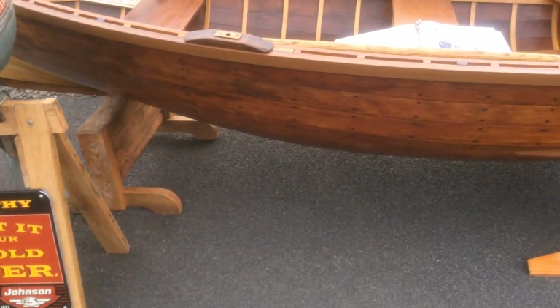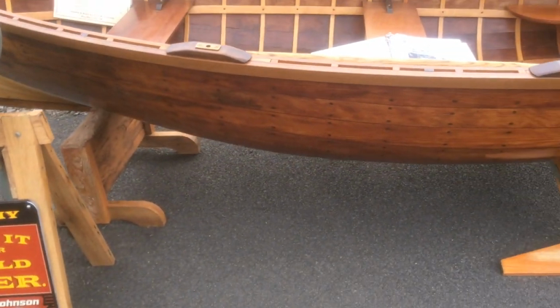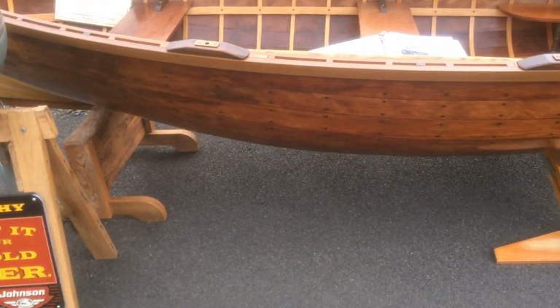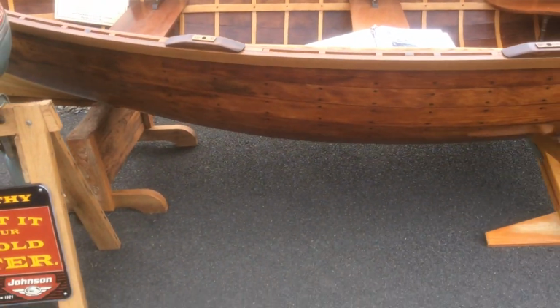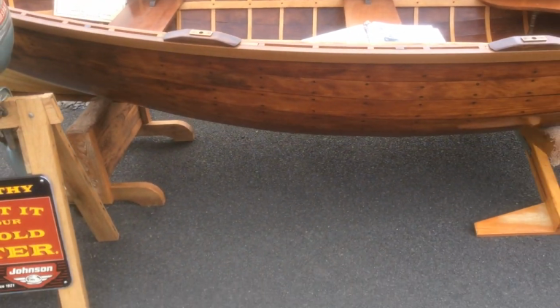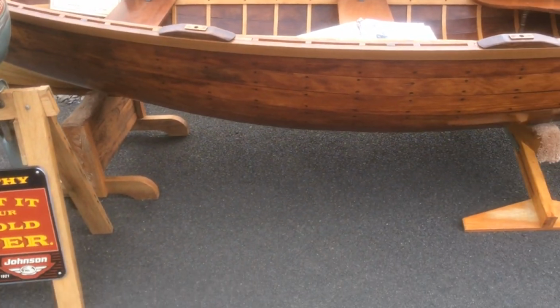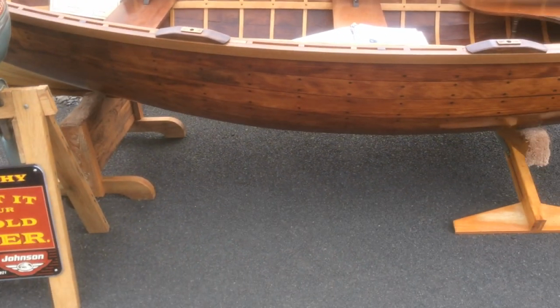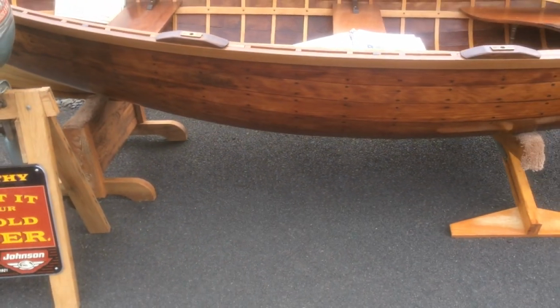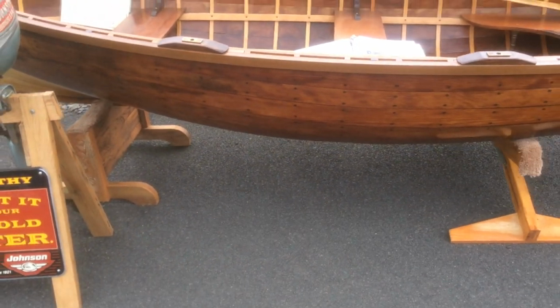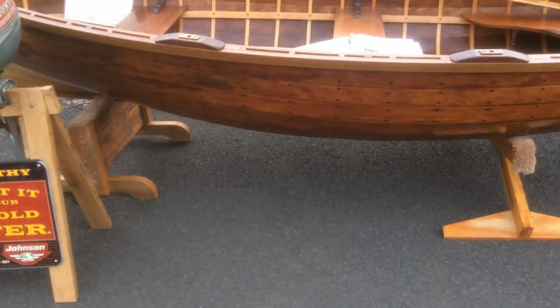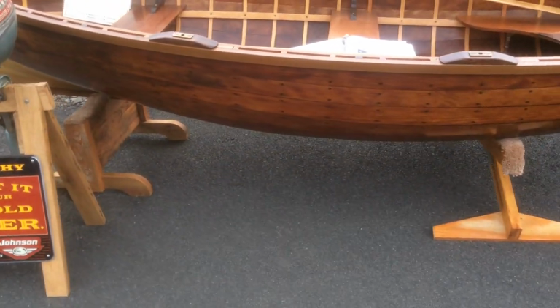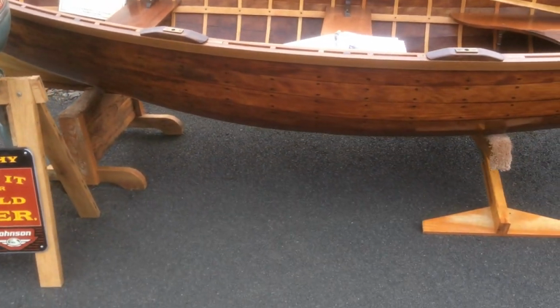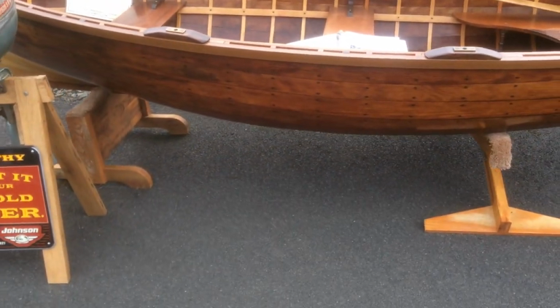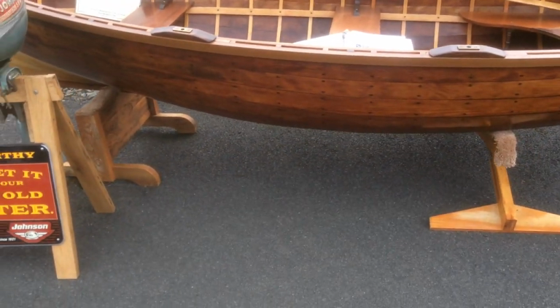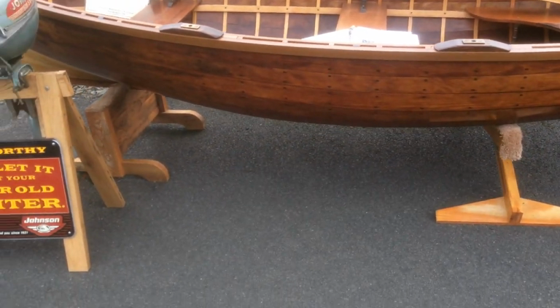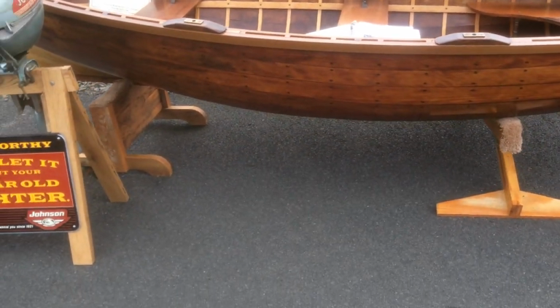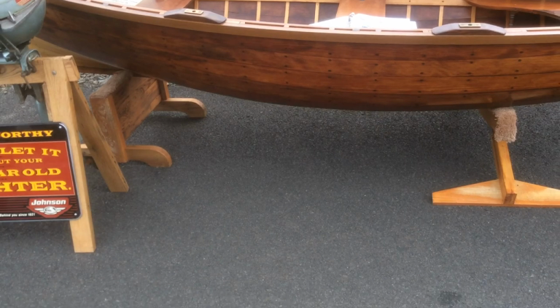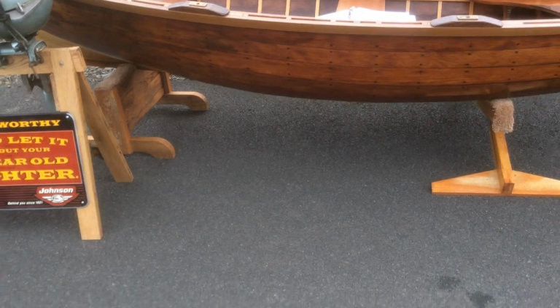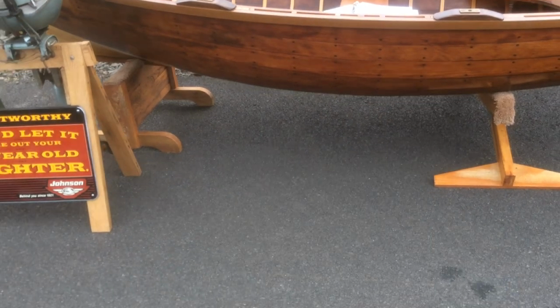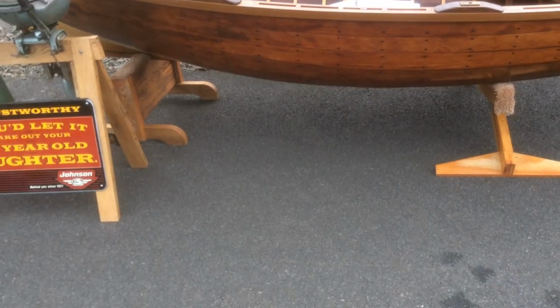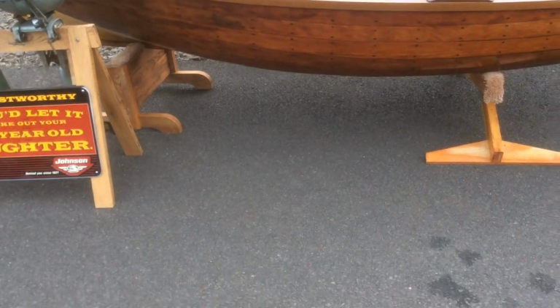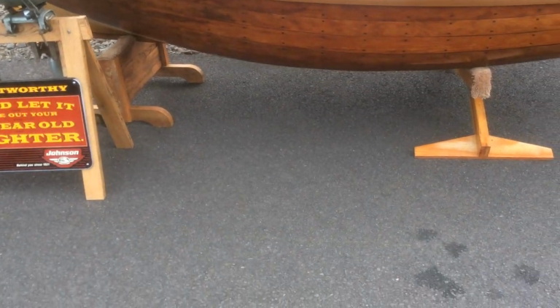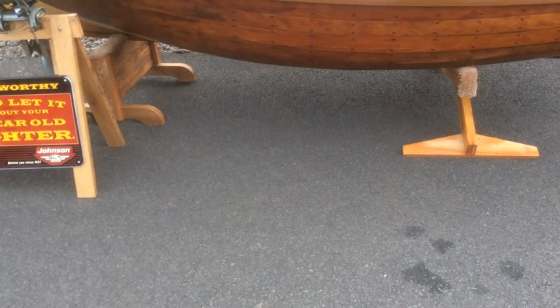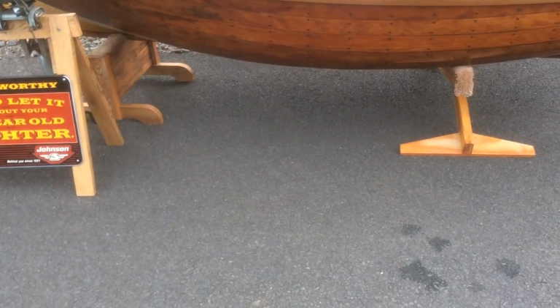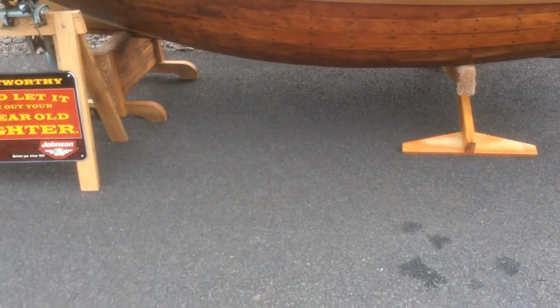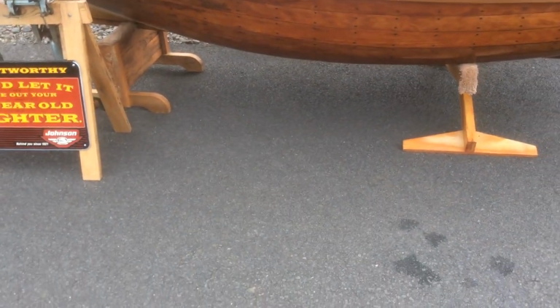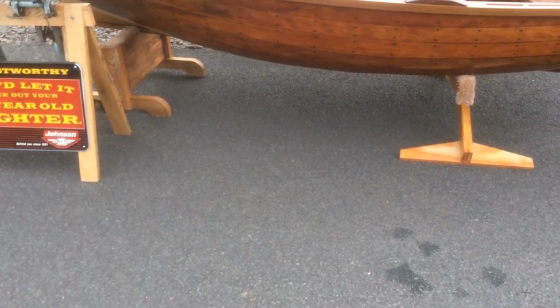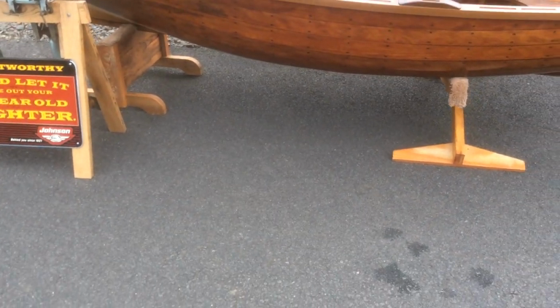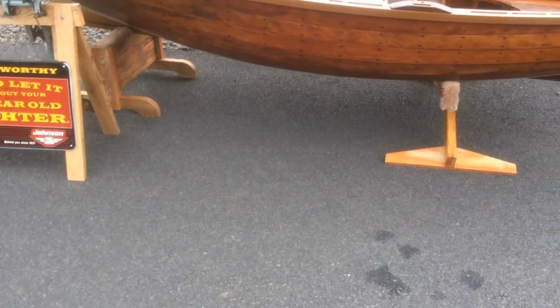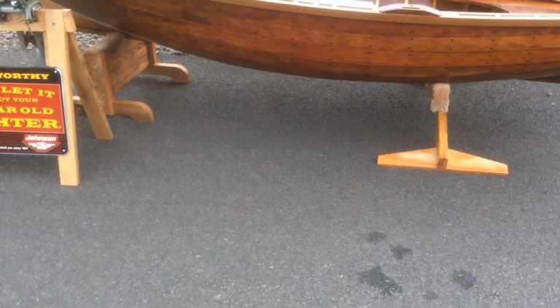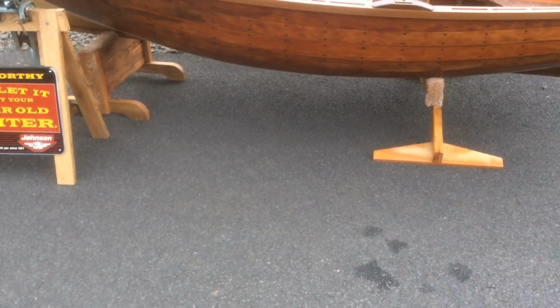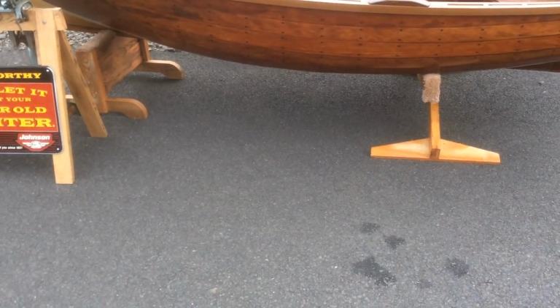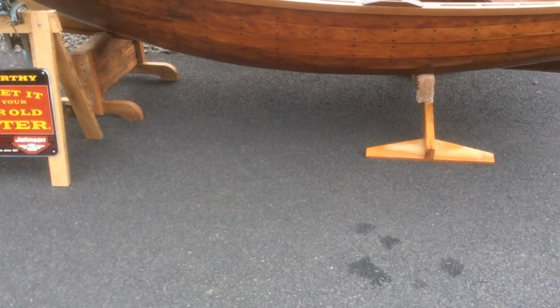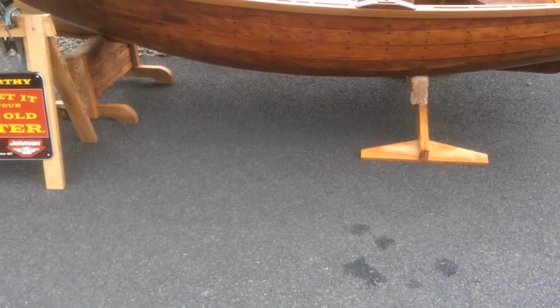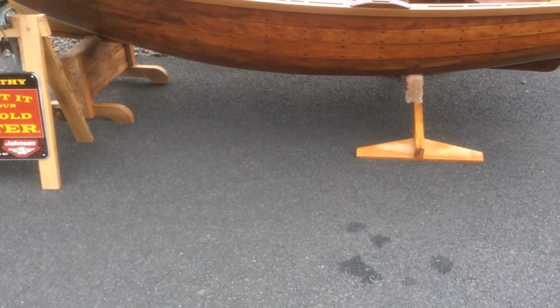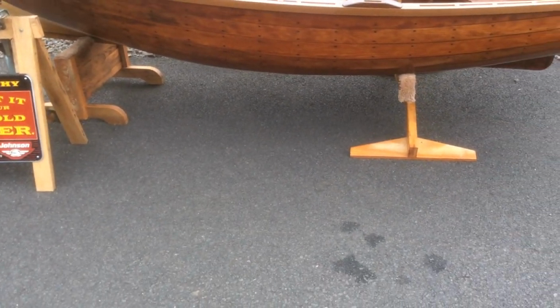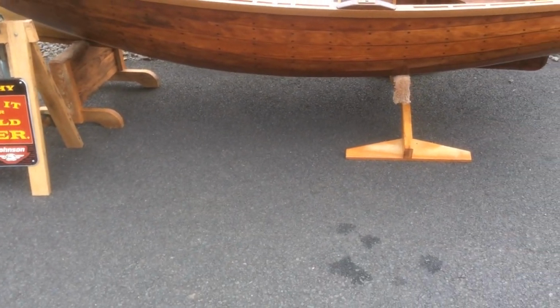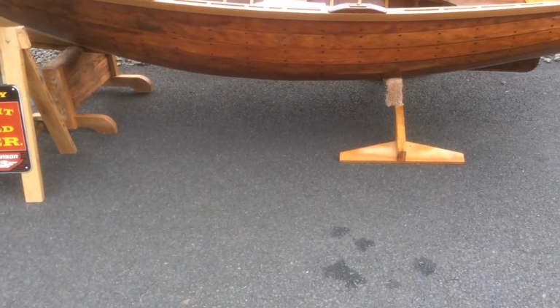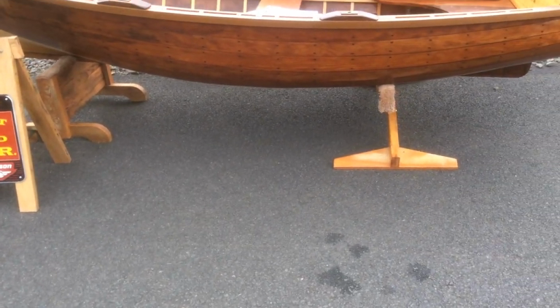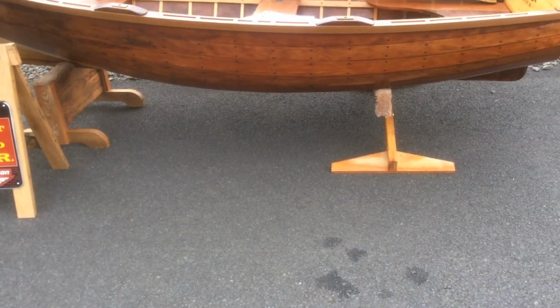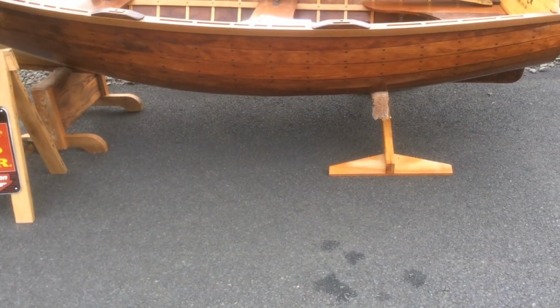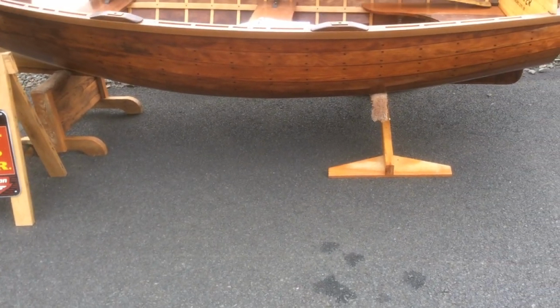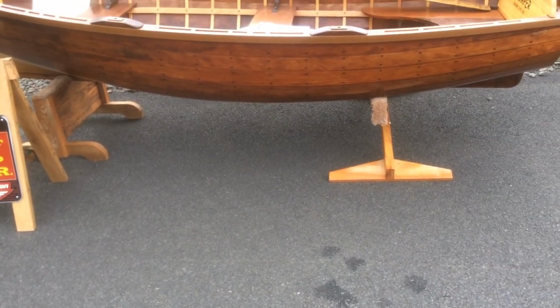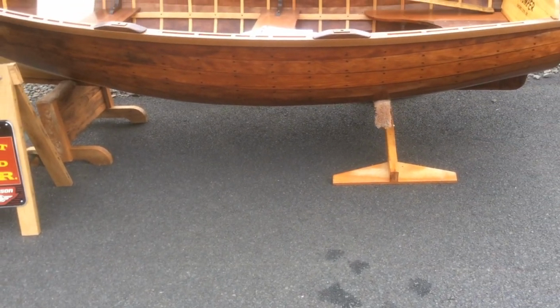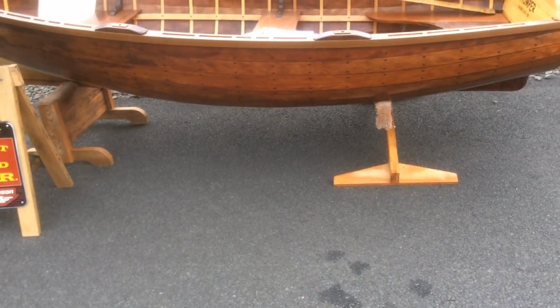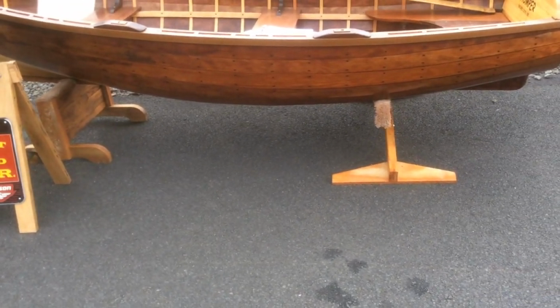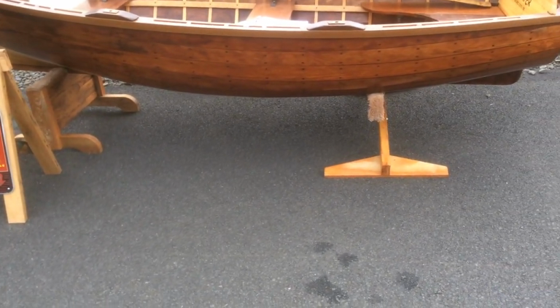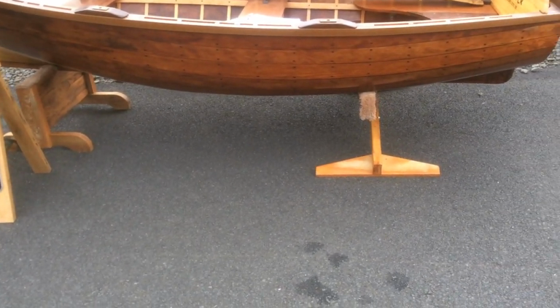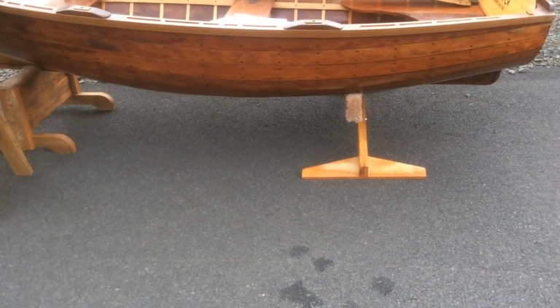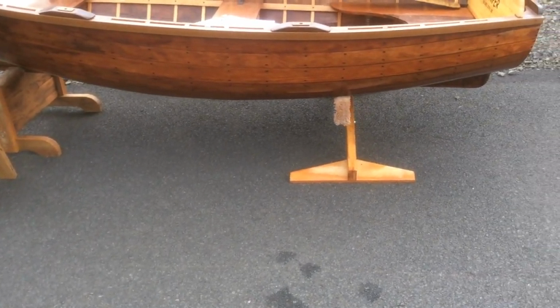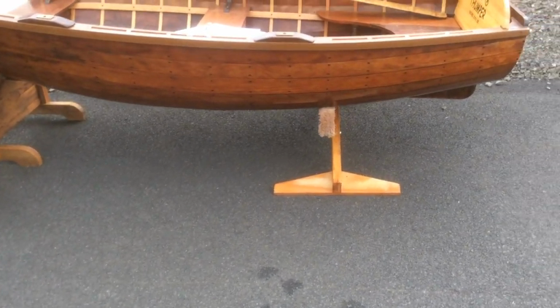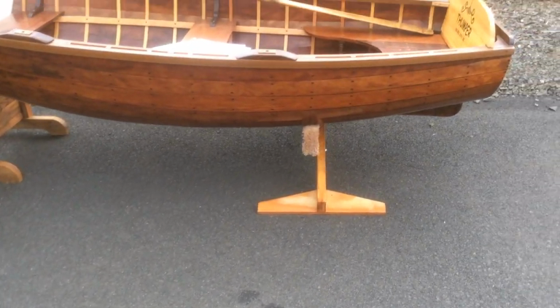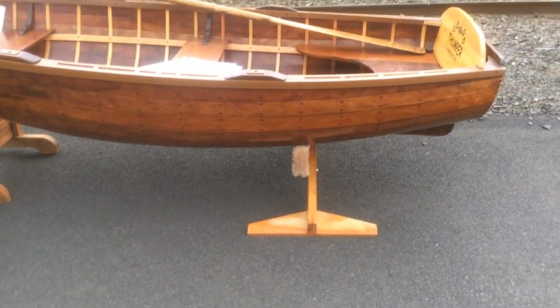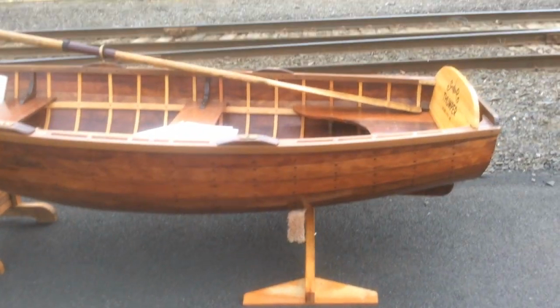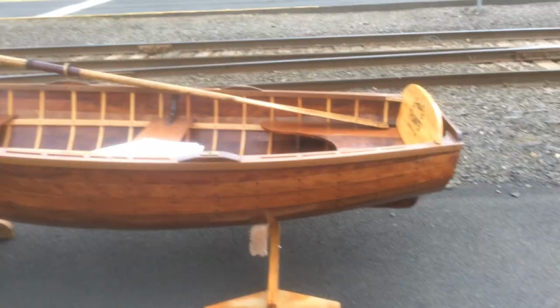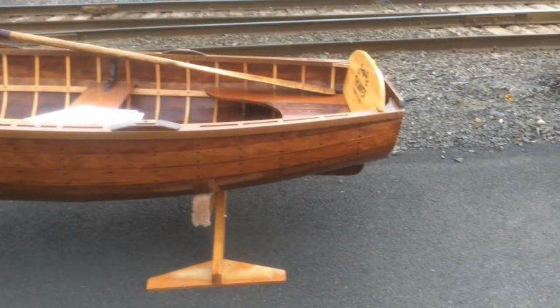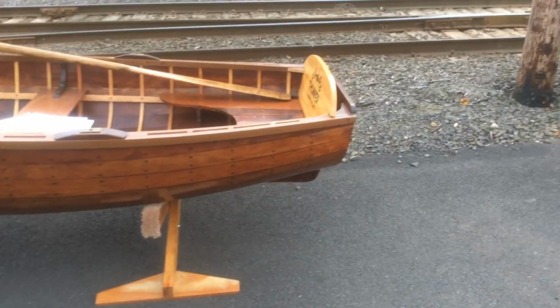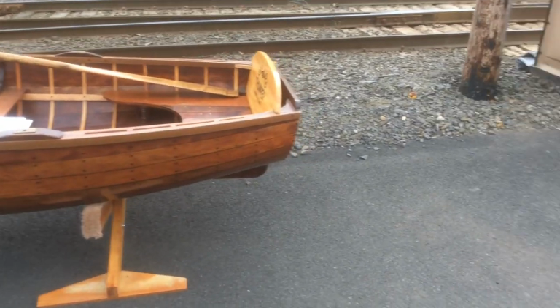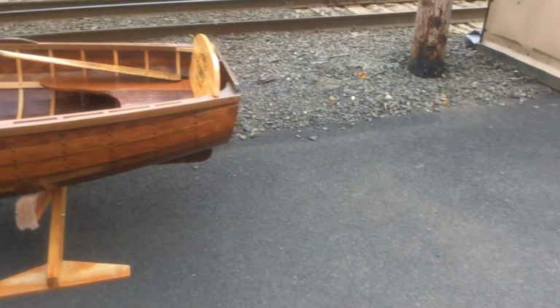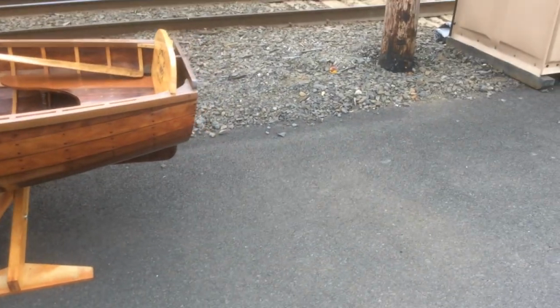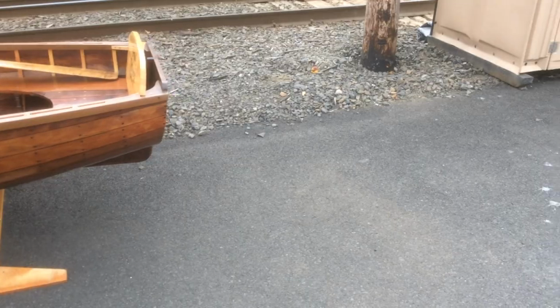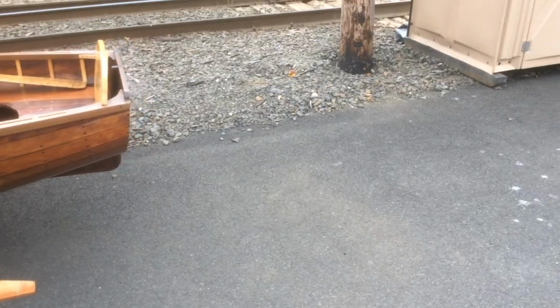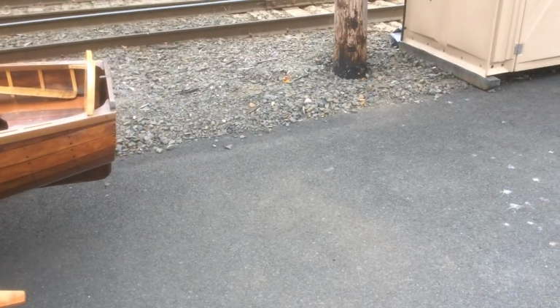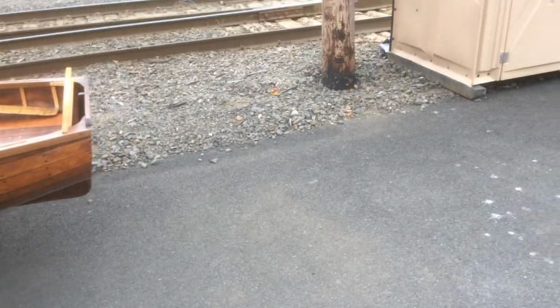This is a very pretty little rowing boat — a real nice little boat.